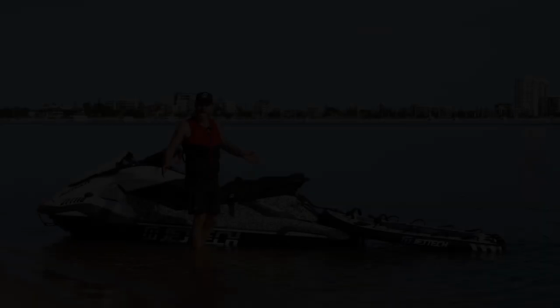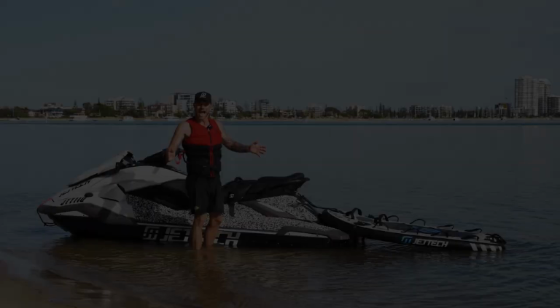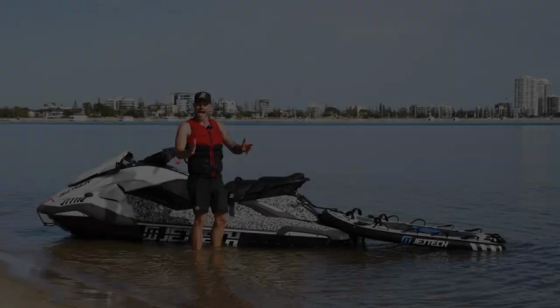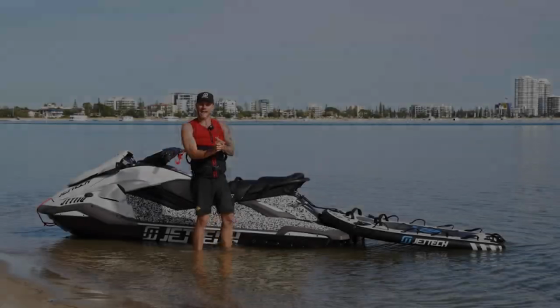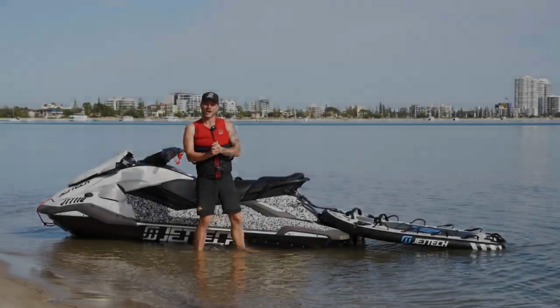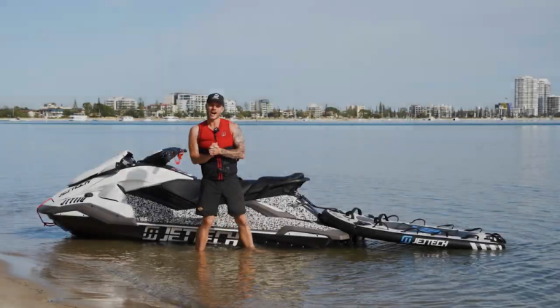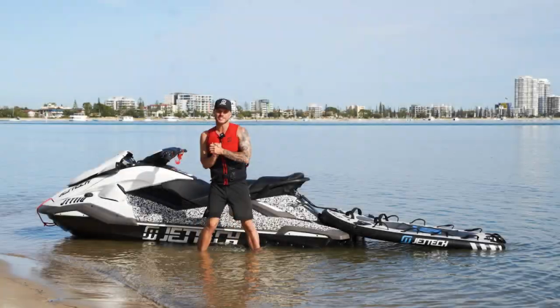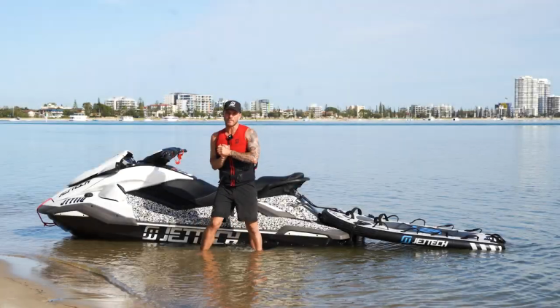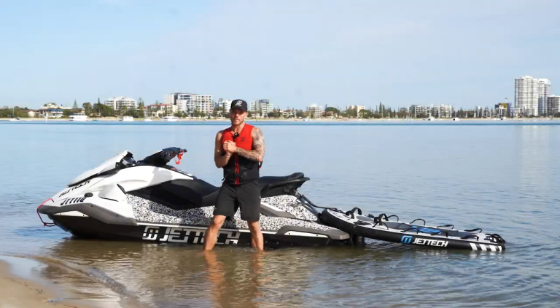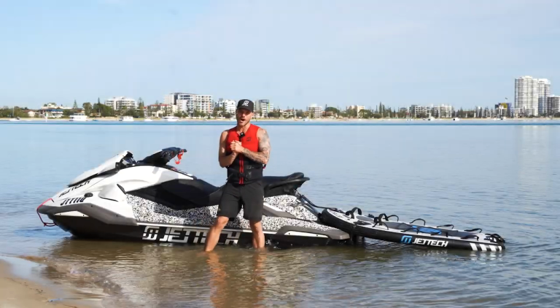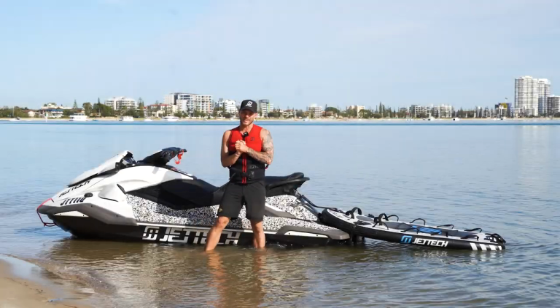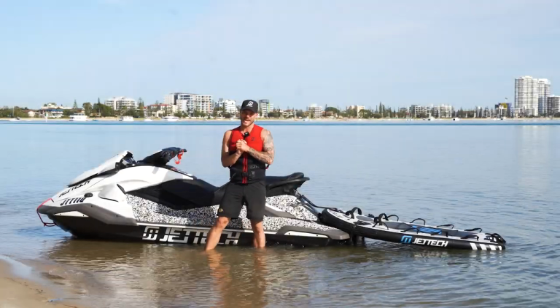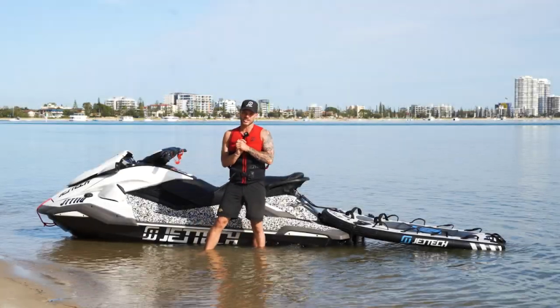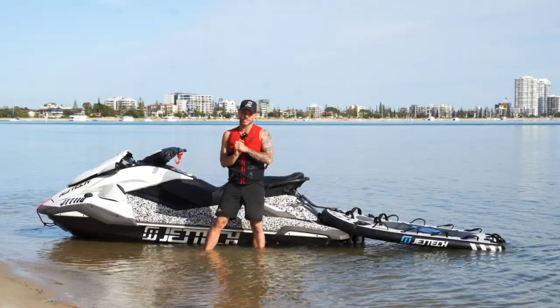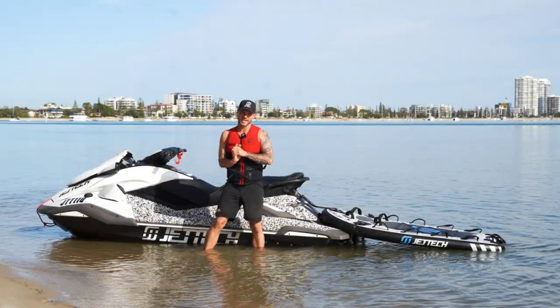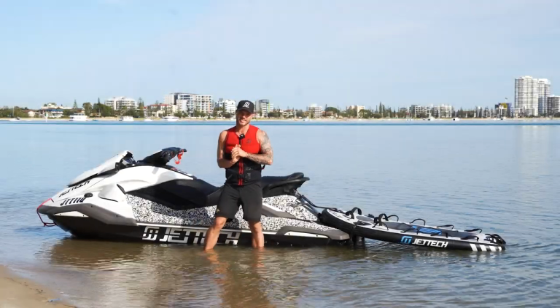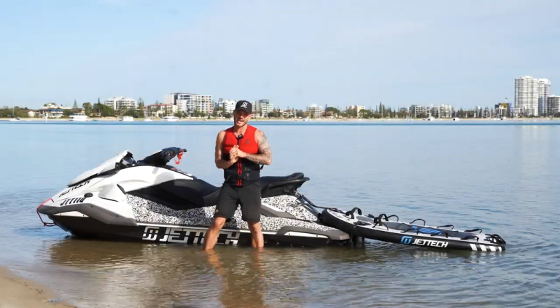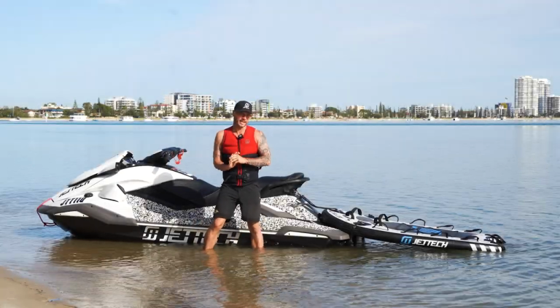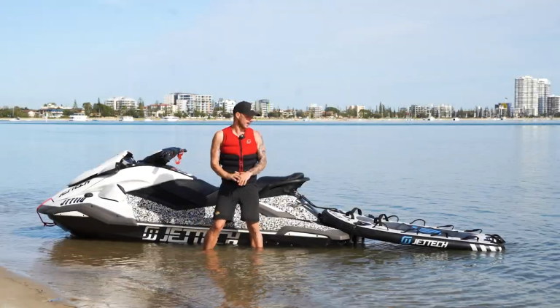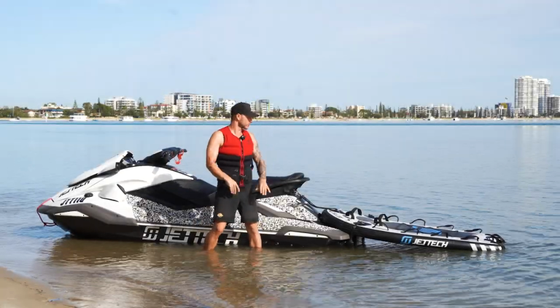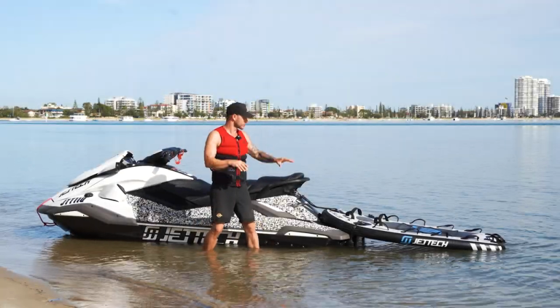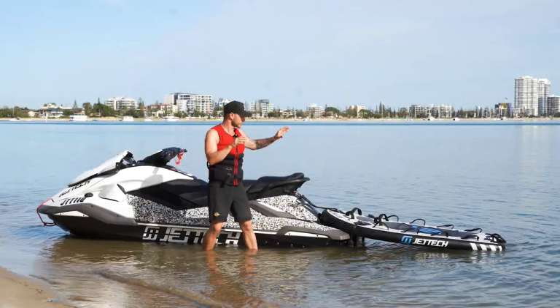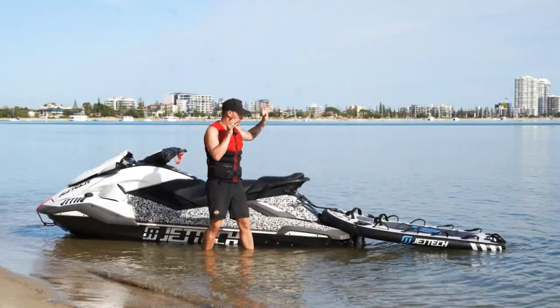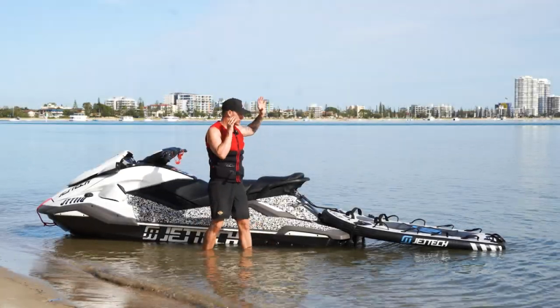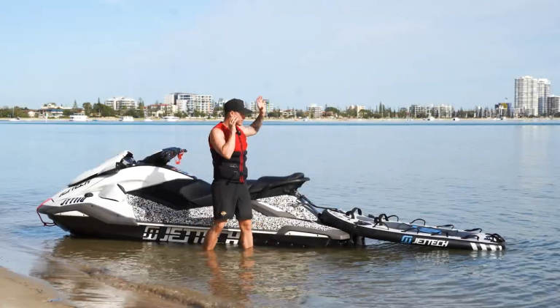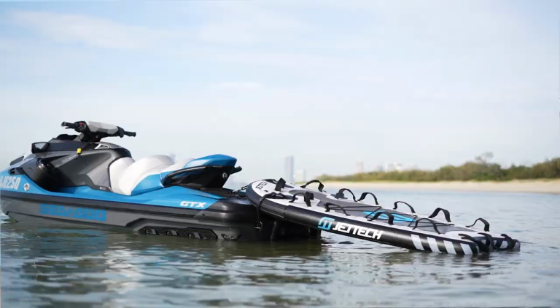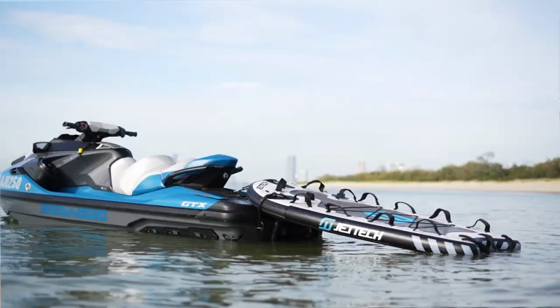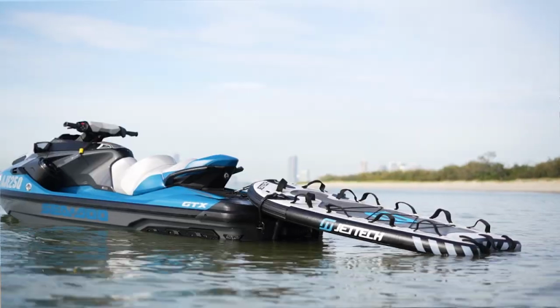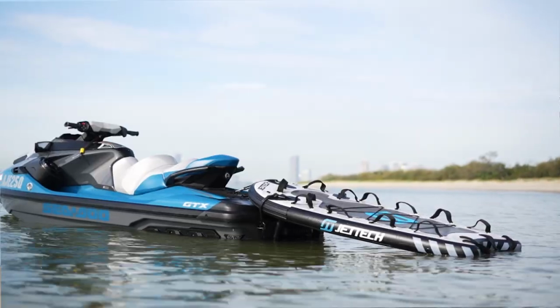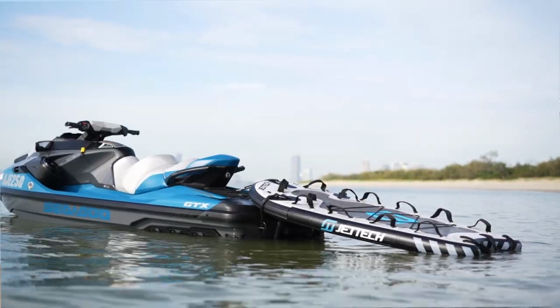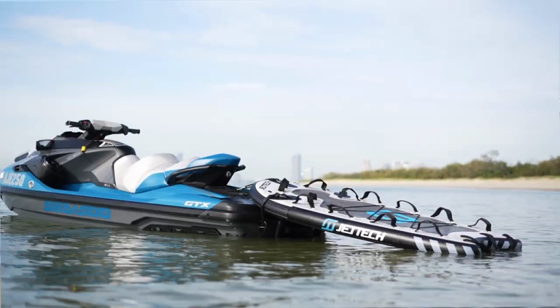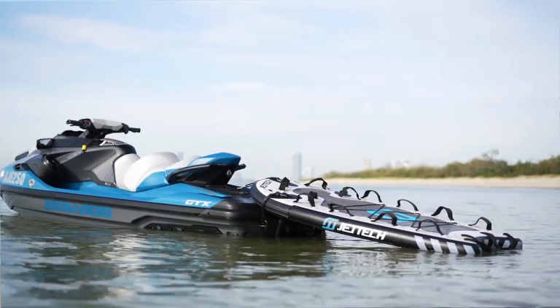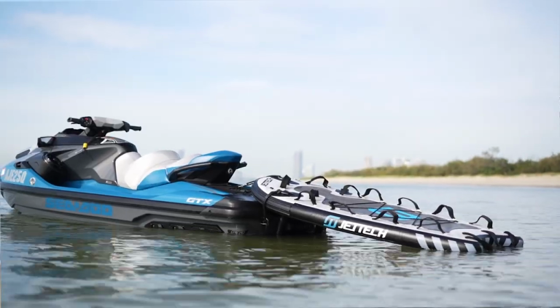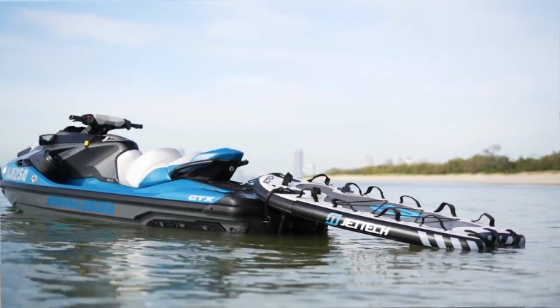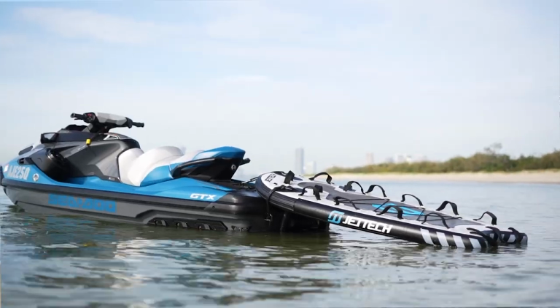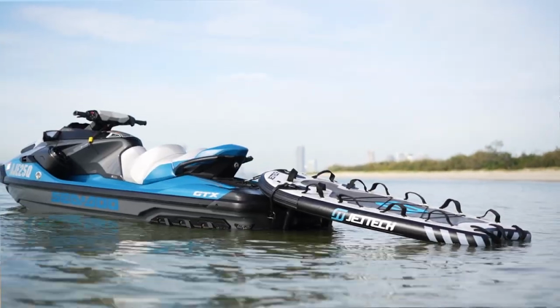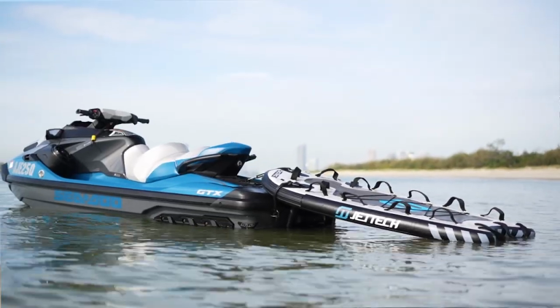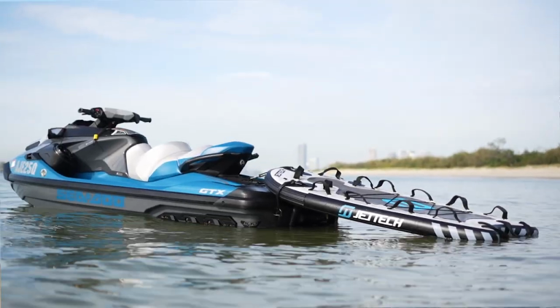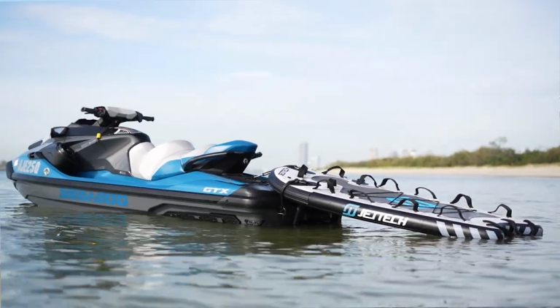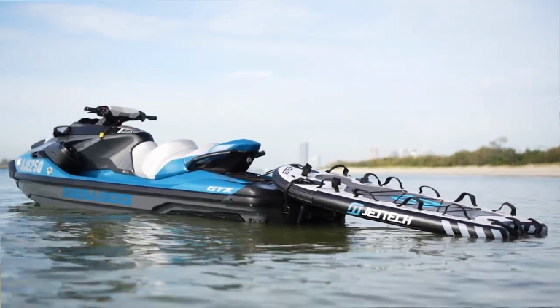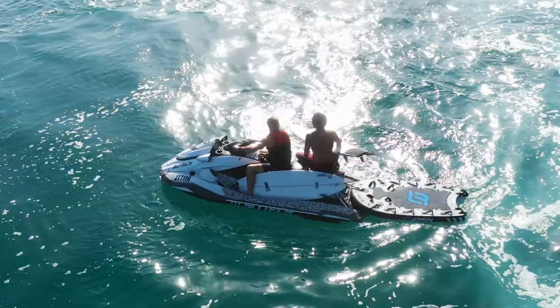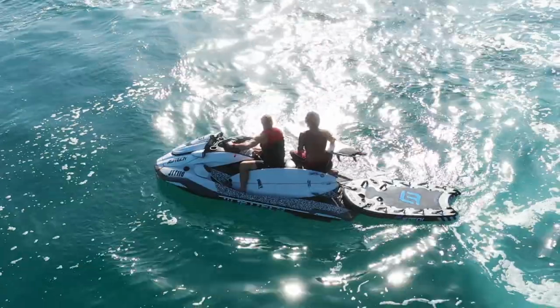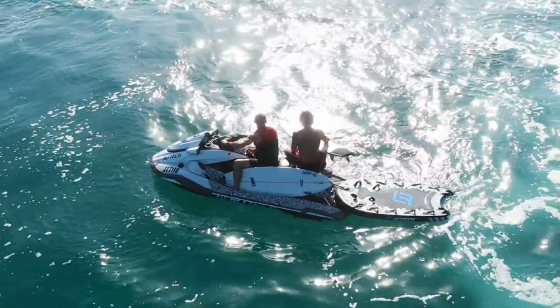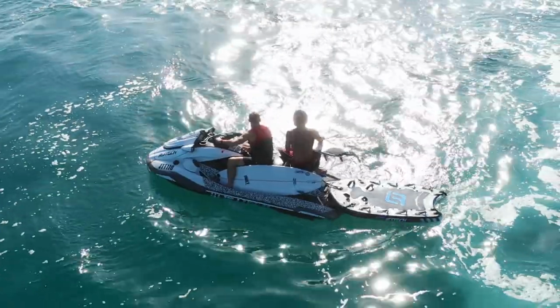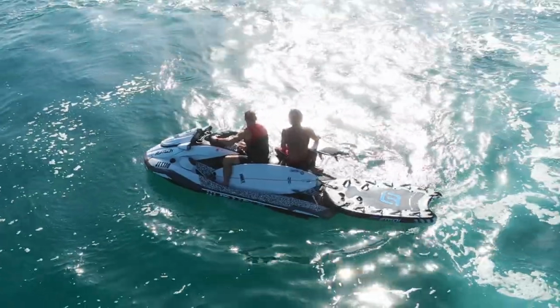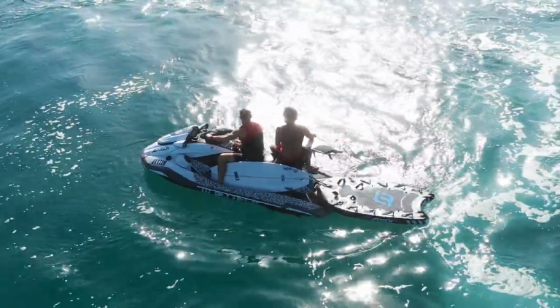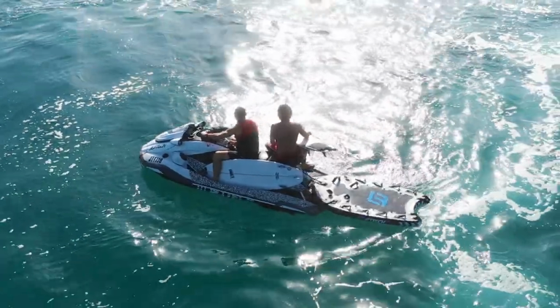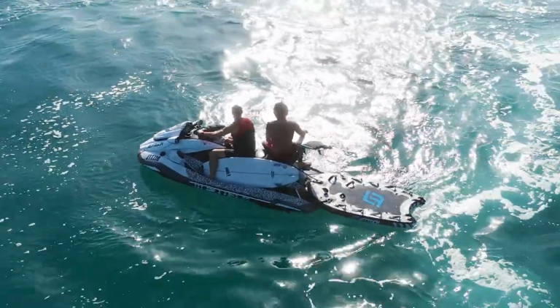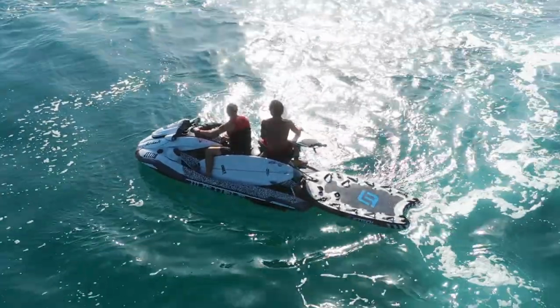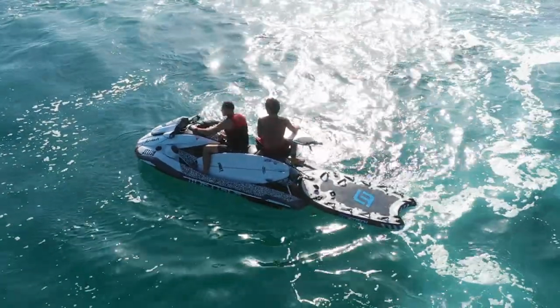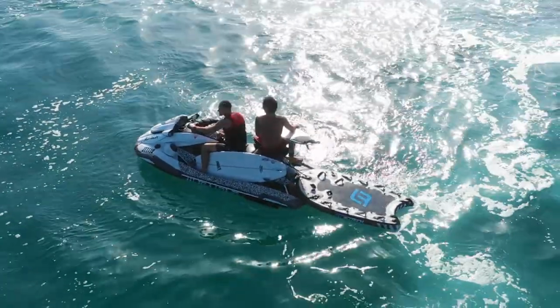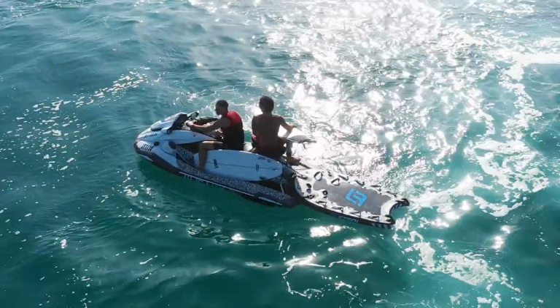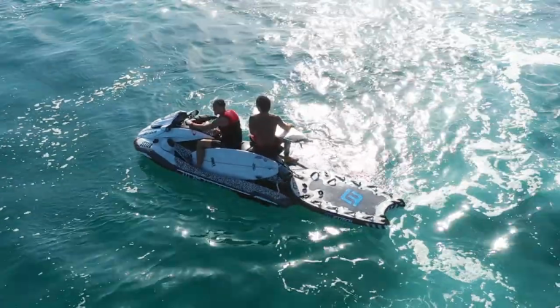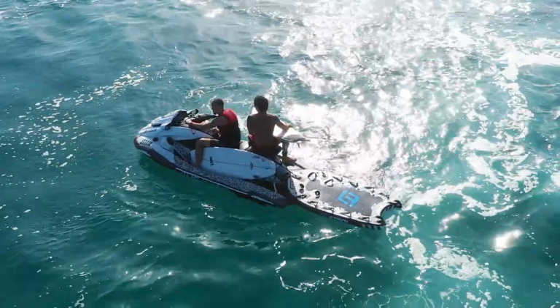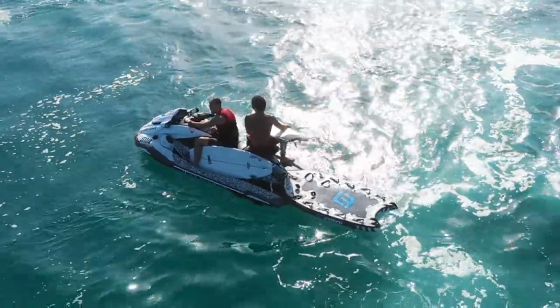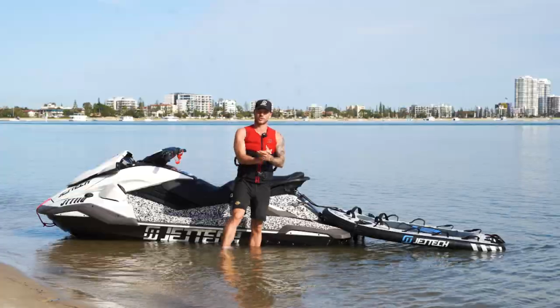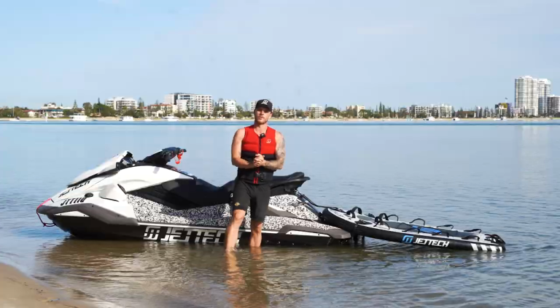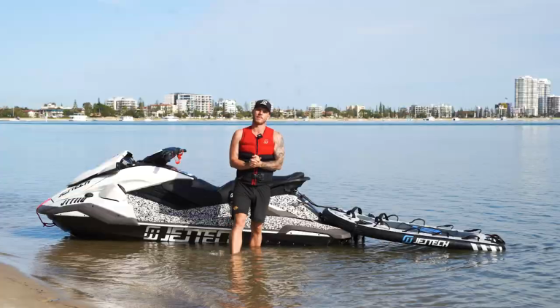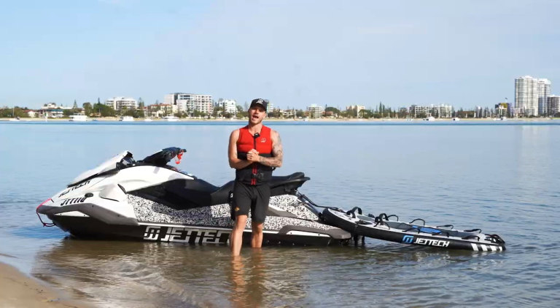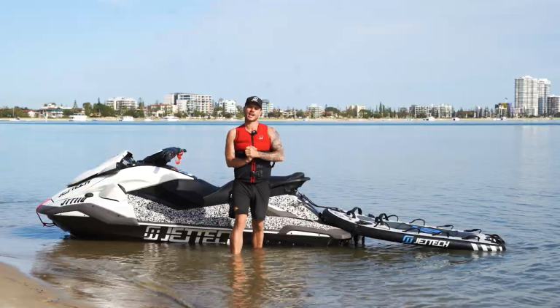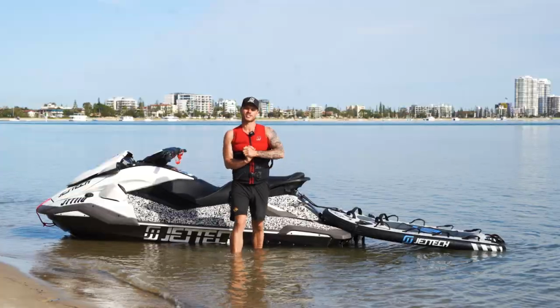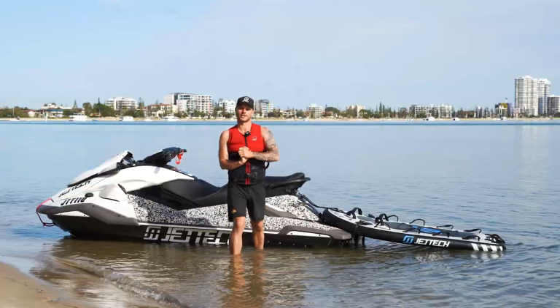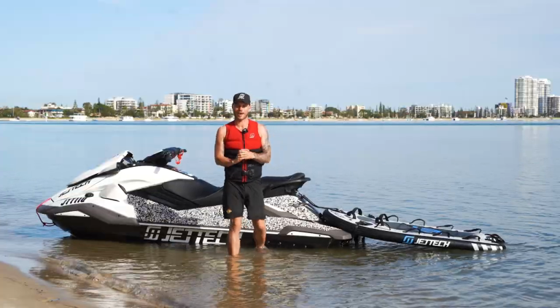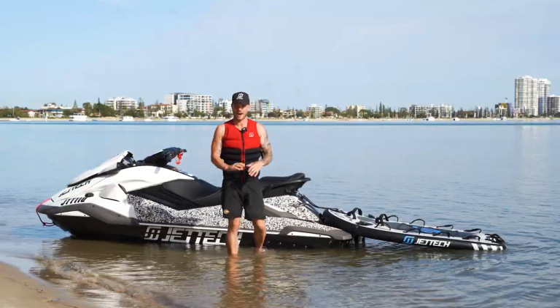Hey guys, Mike here from Jettek. Introducing the Jettek Sleds, a very popular product of ours that we're super passionate about.